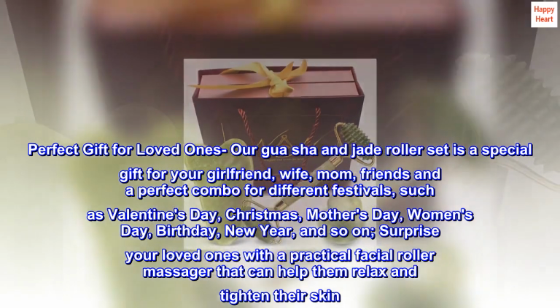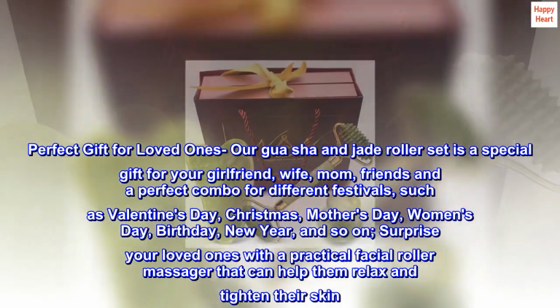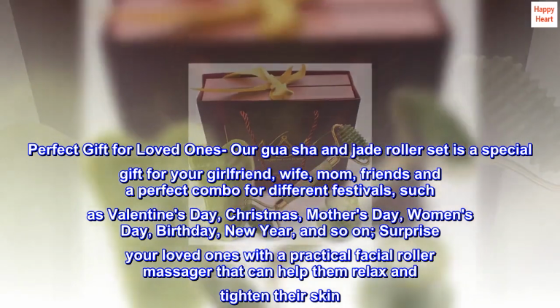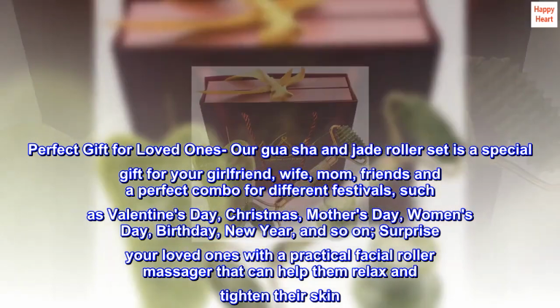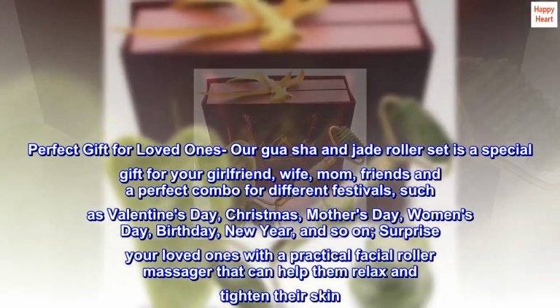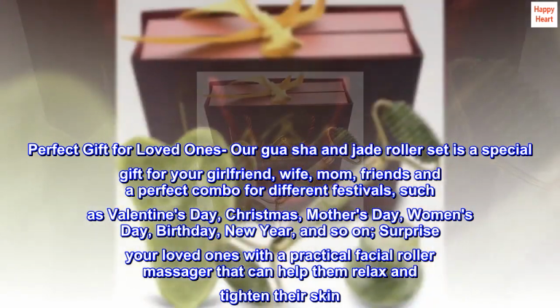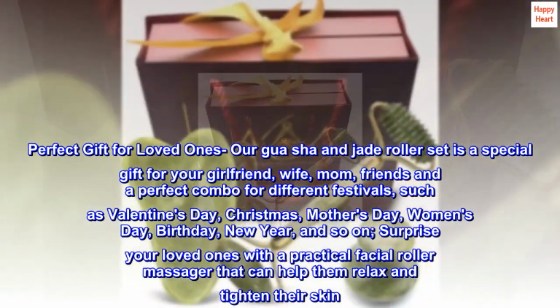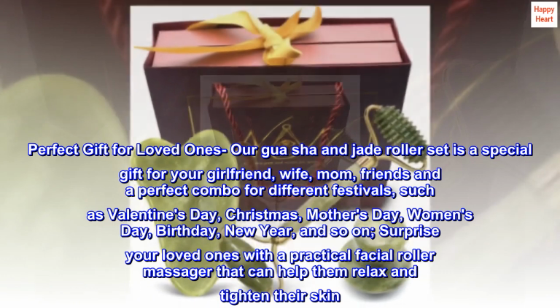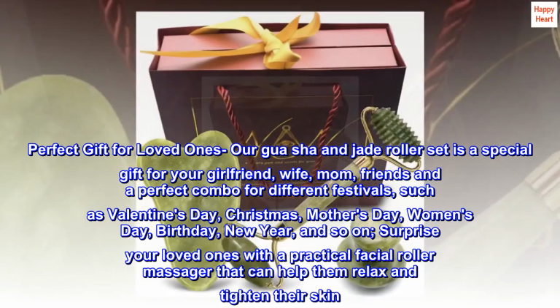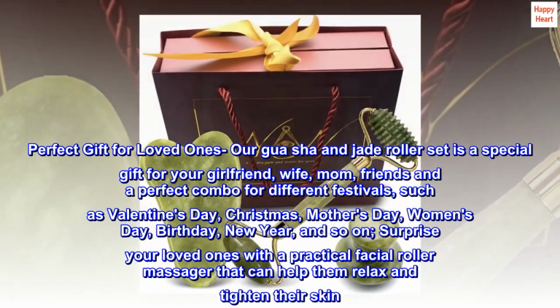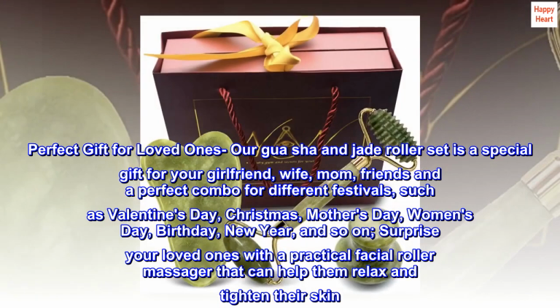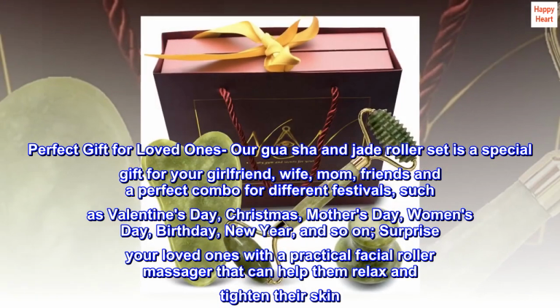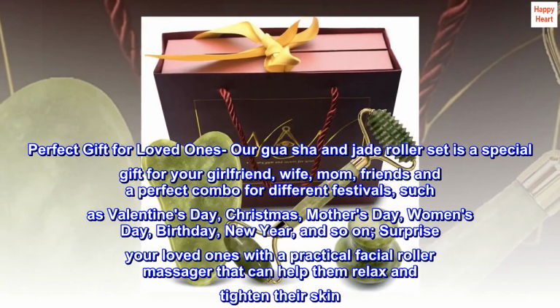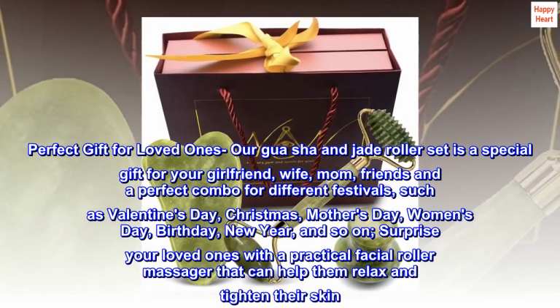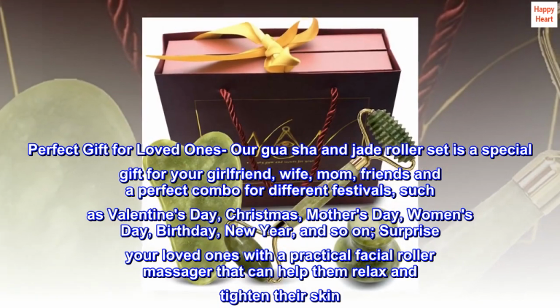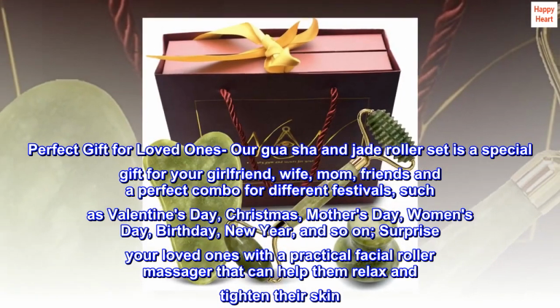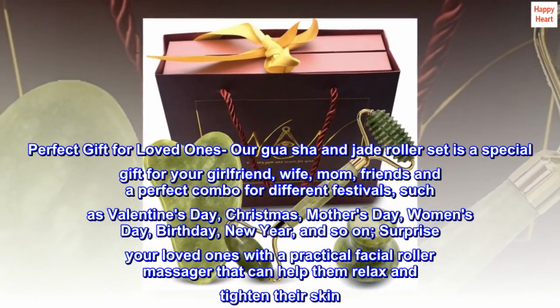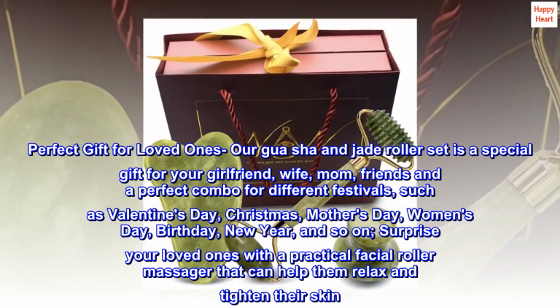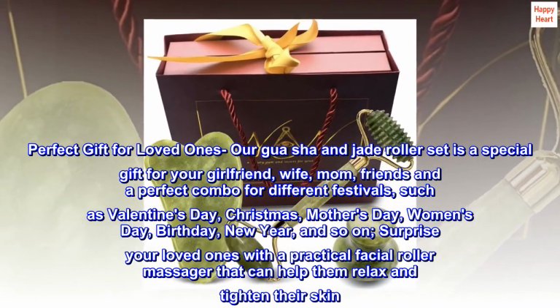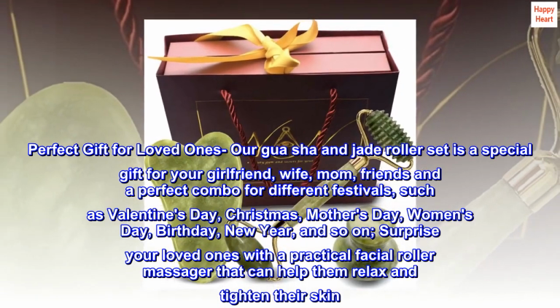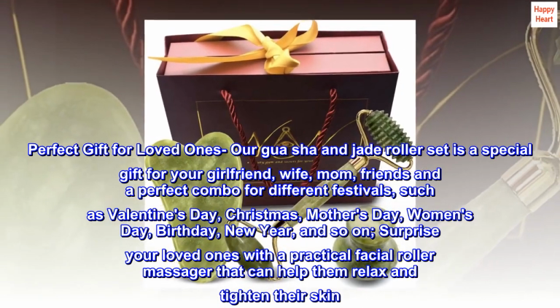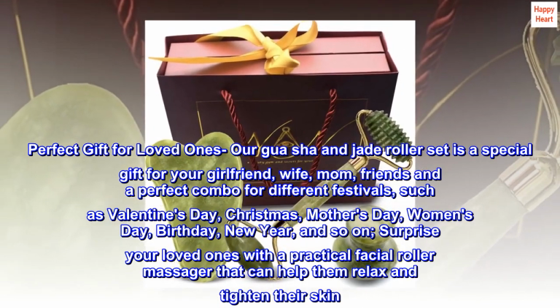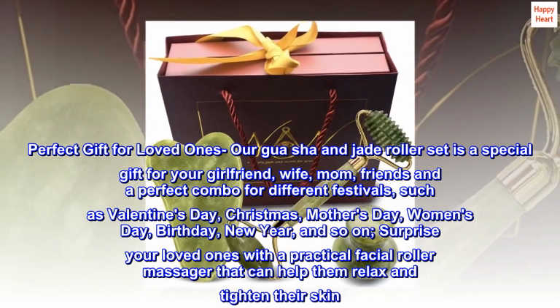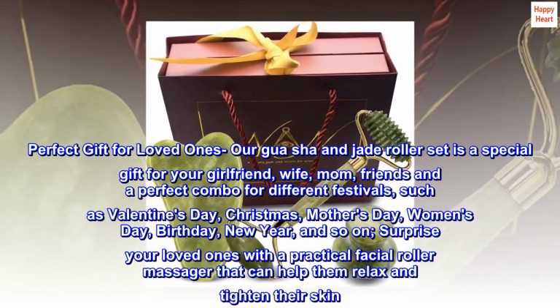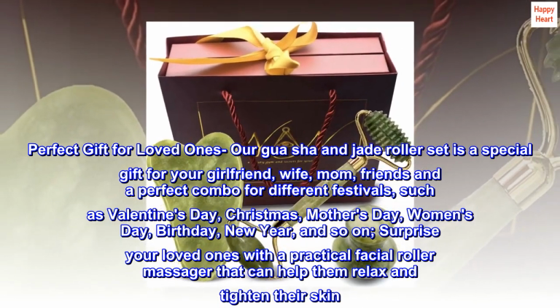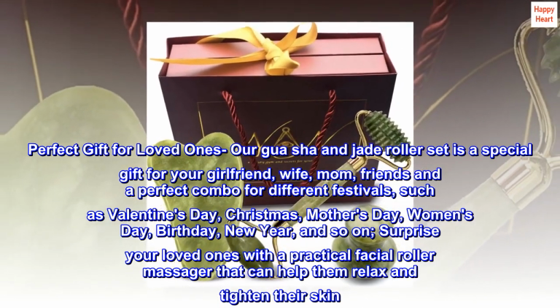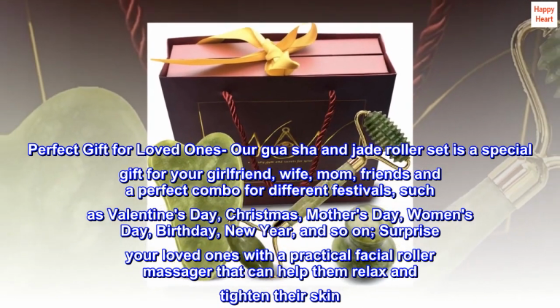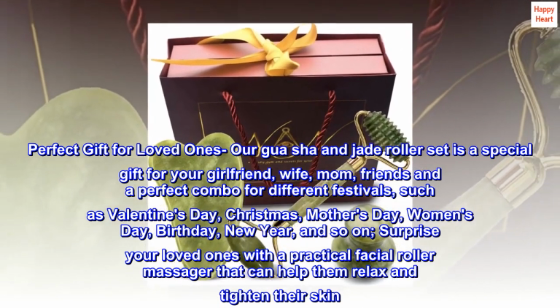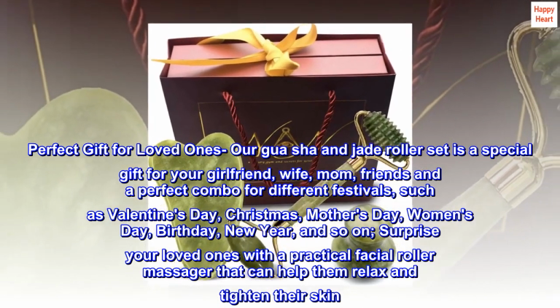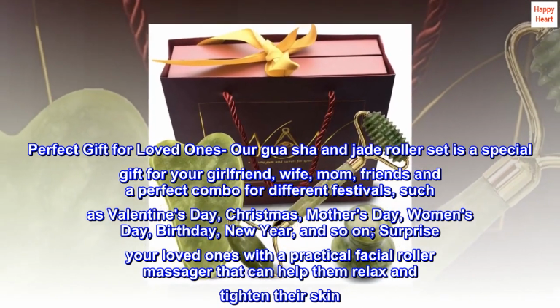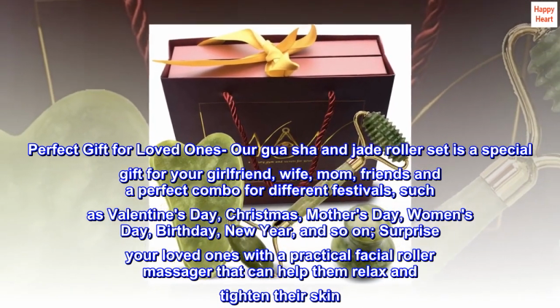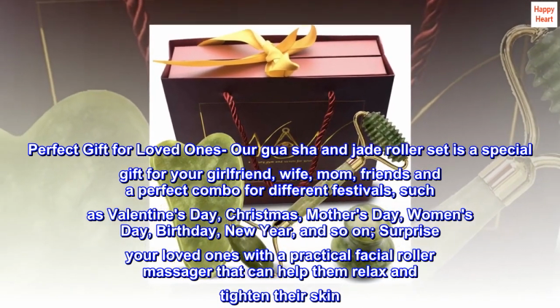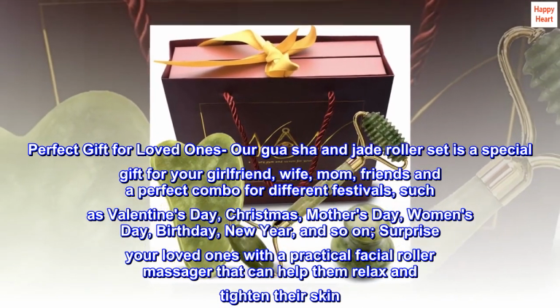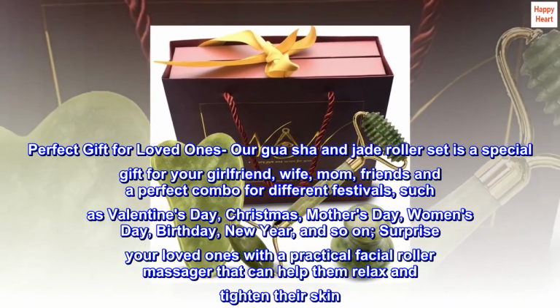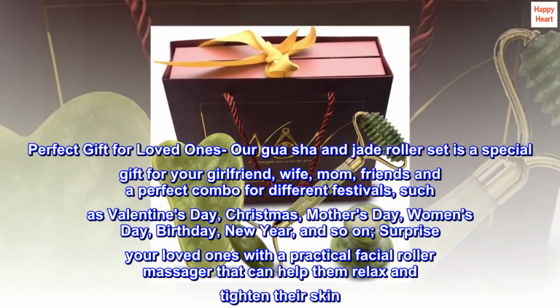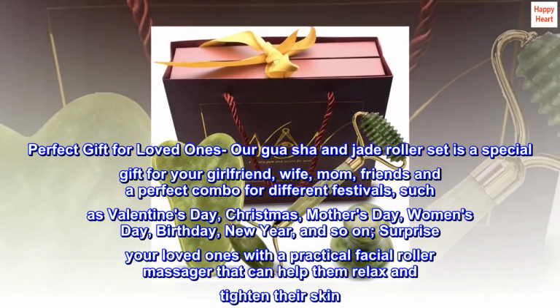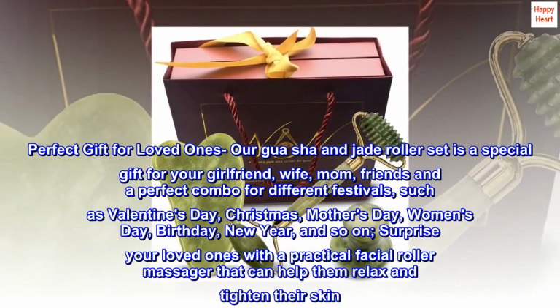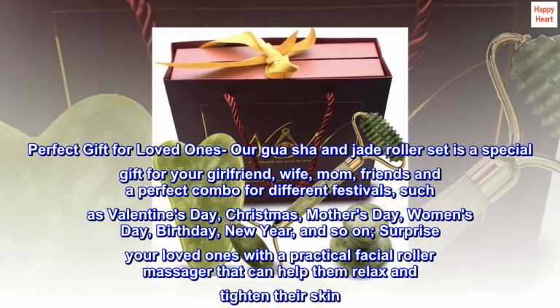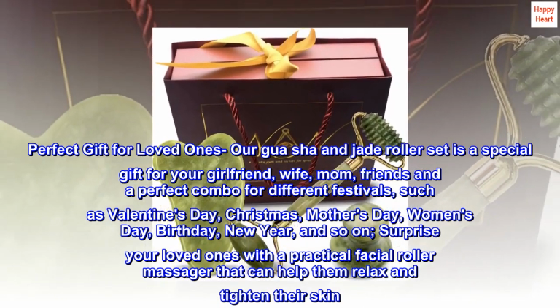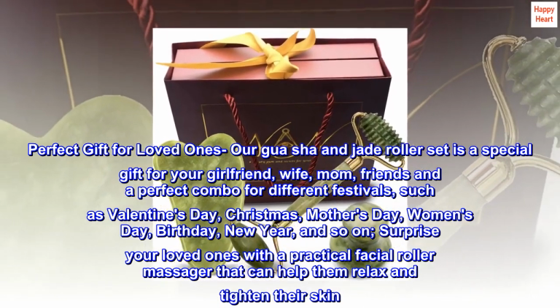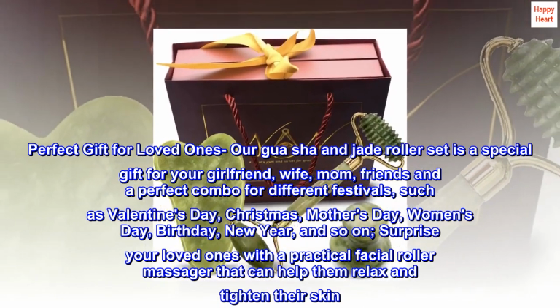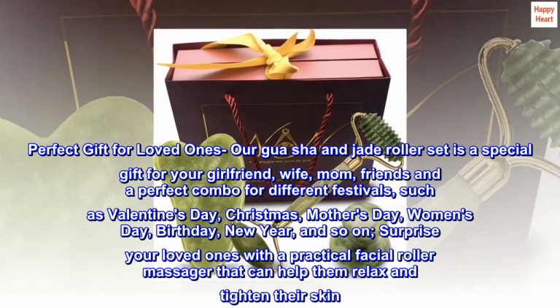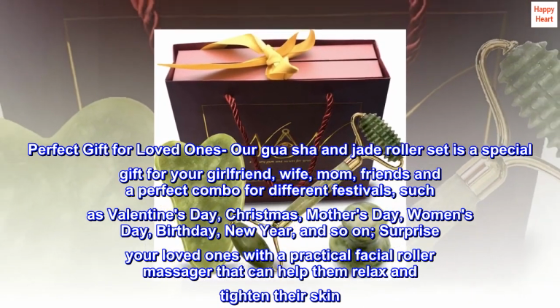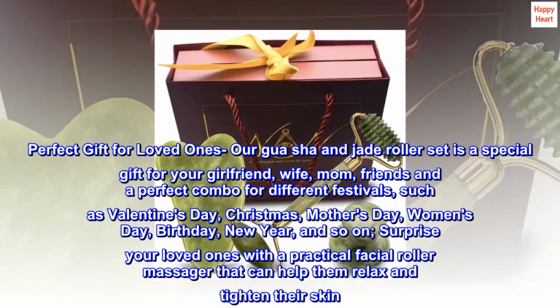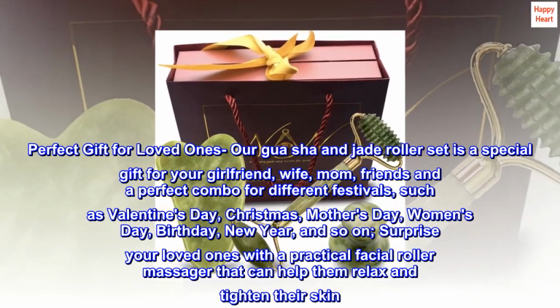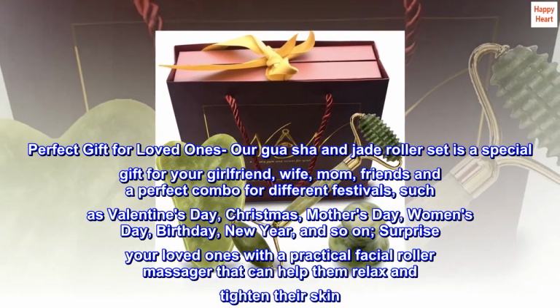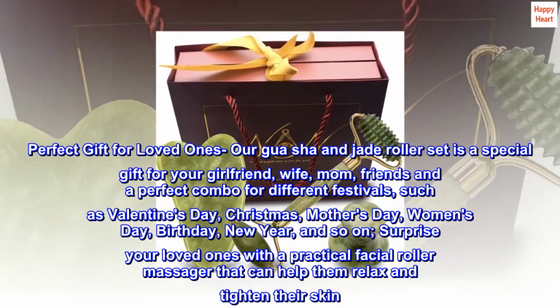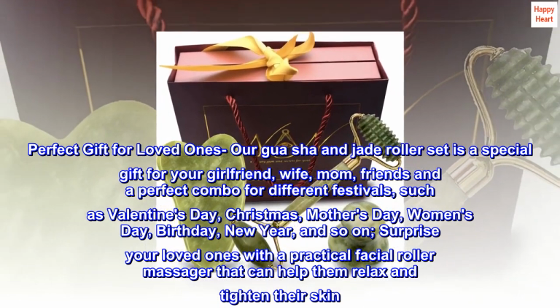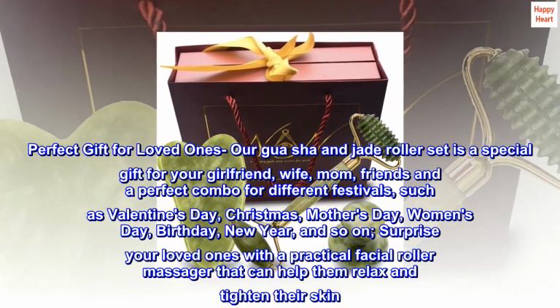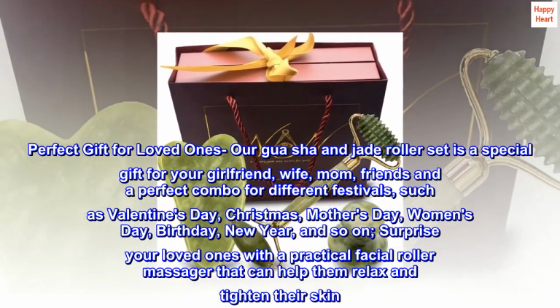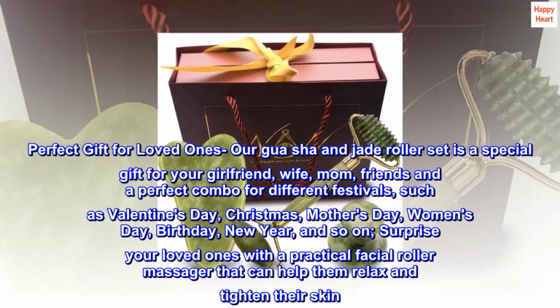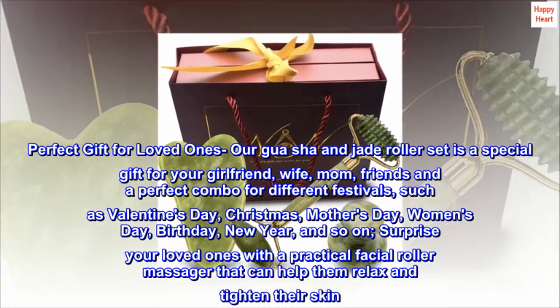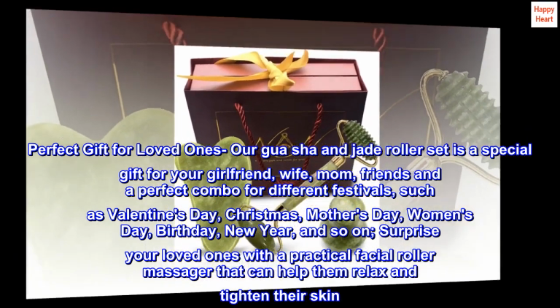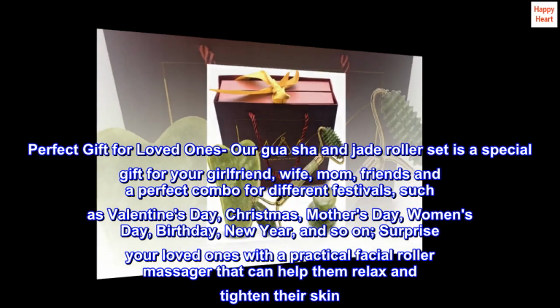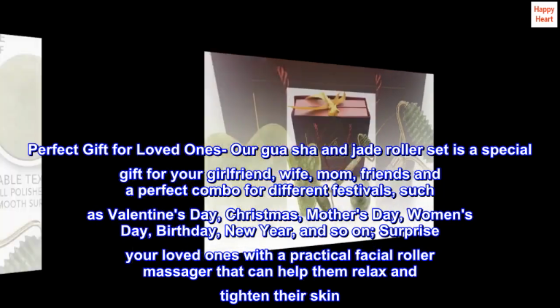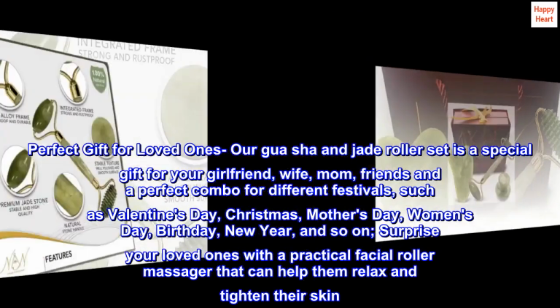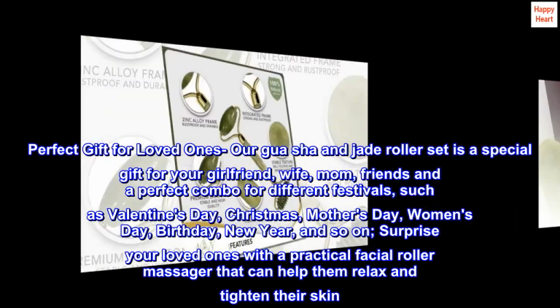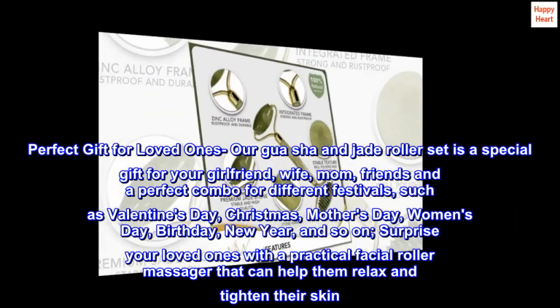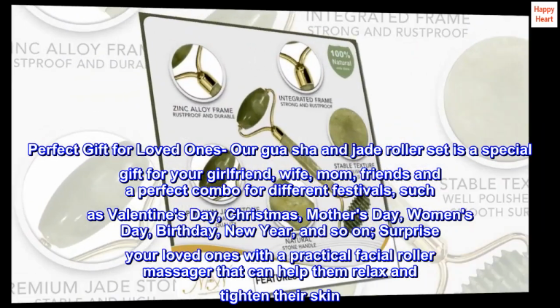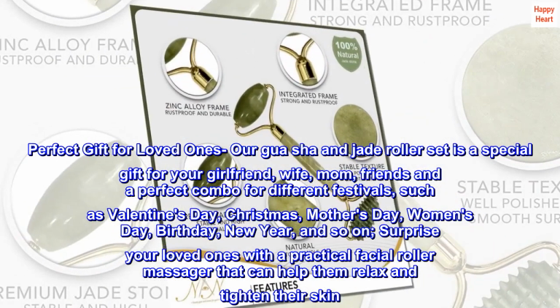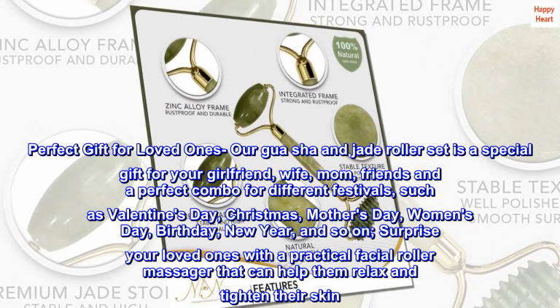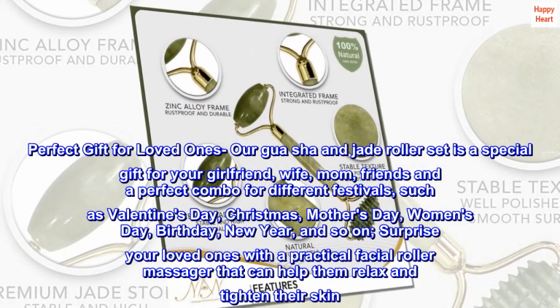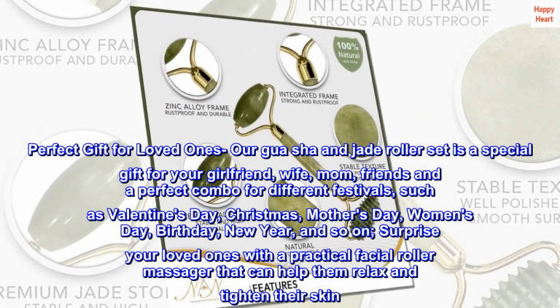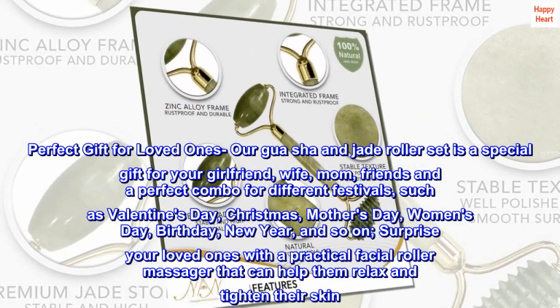It's also perfect for Women's Day, Birthday, New Year, and so on. Surprise your loved ones with a practical facial roller massager that can help them relax and tighten their skin.